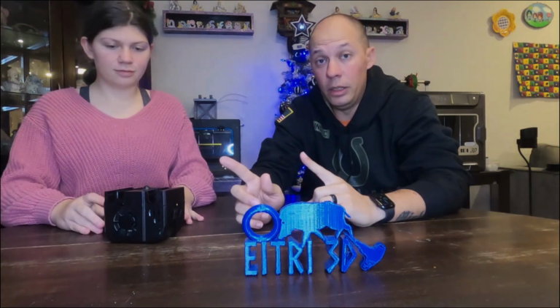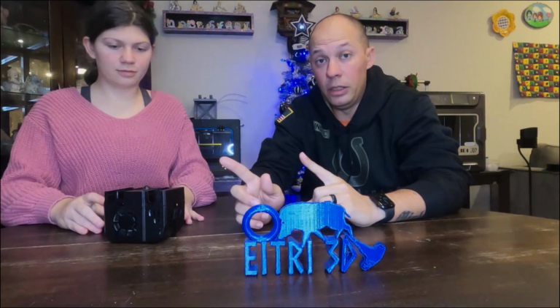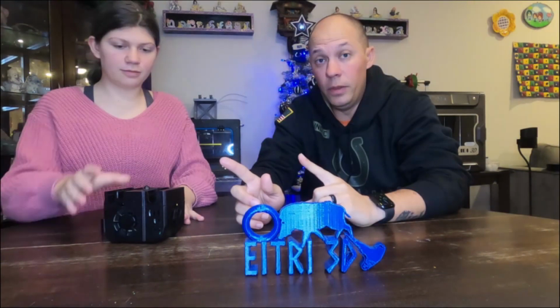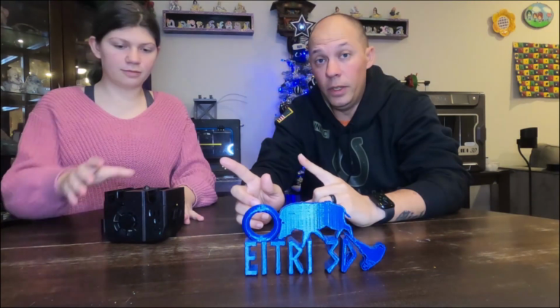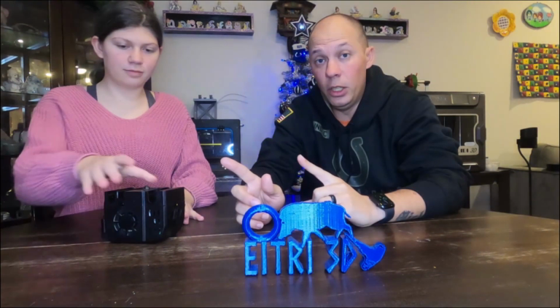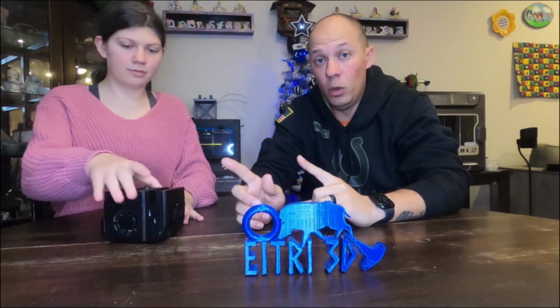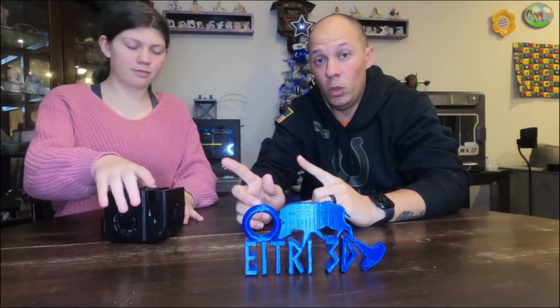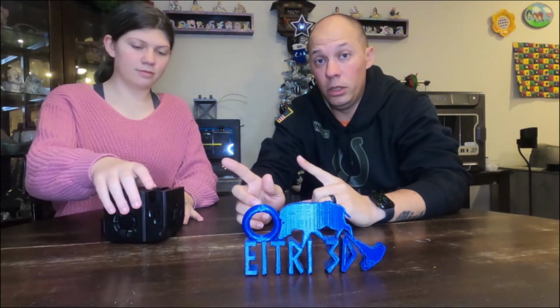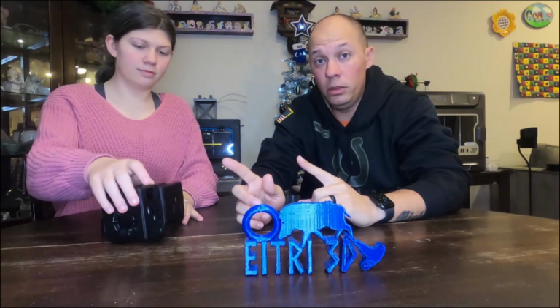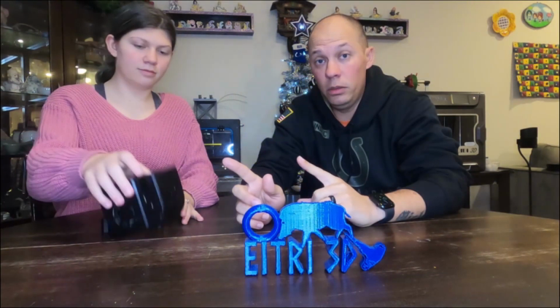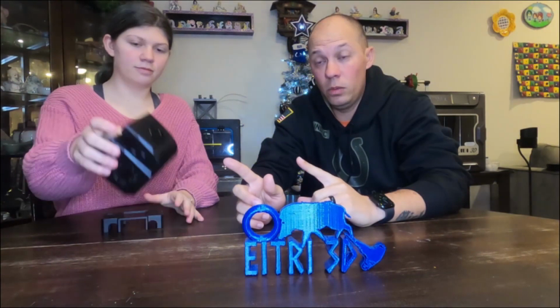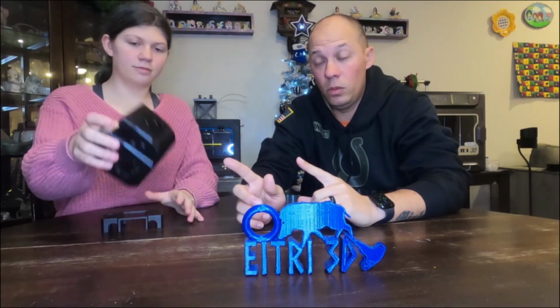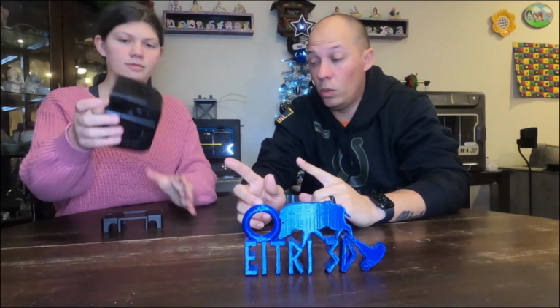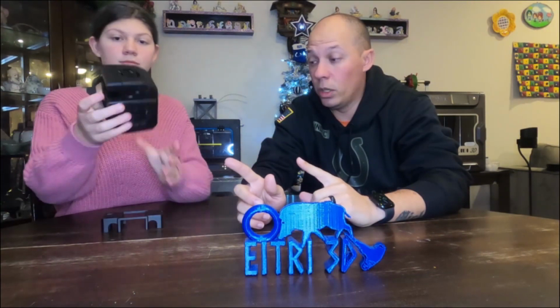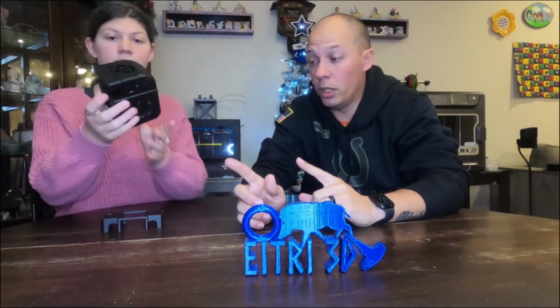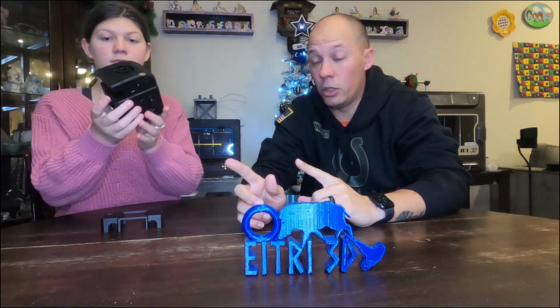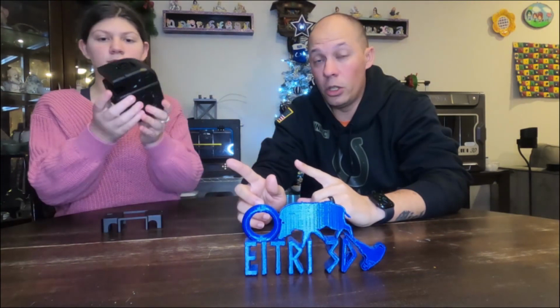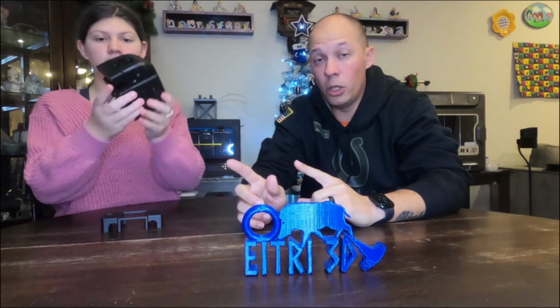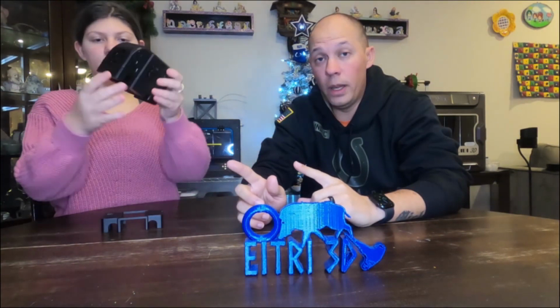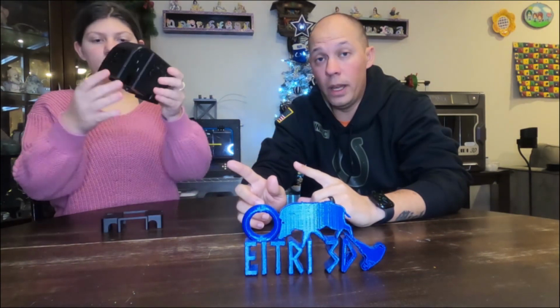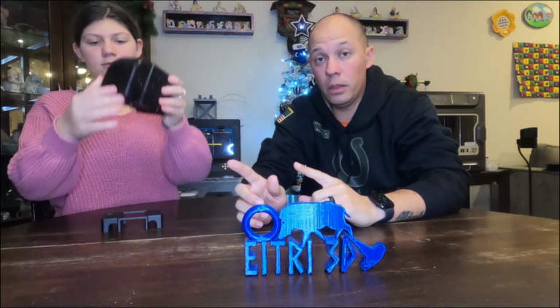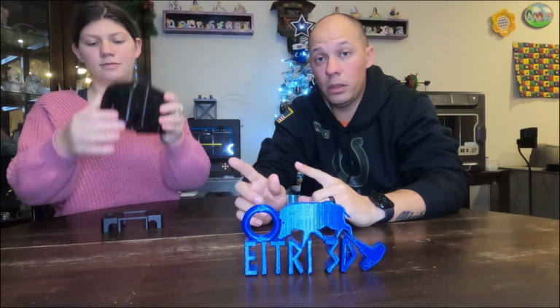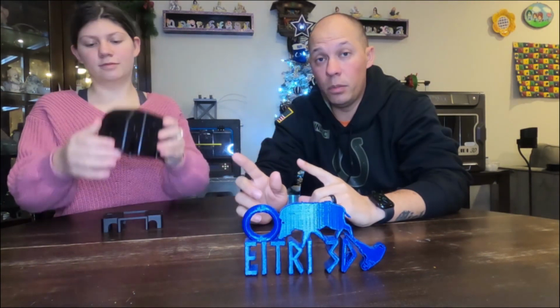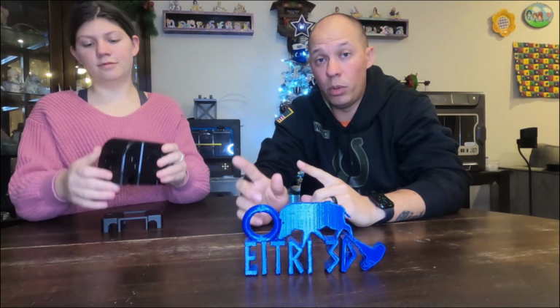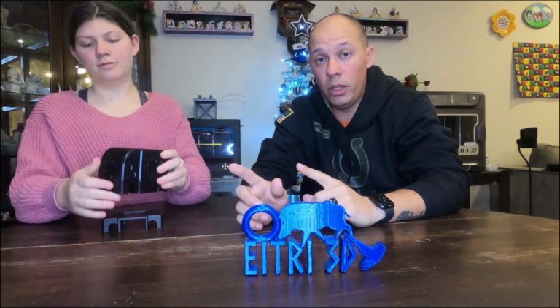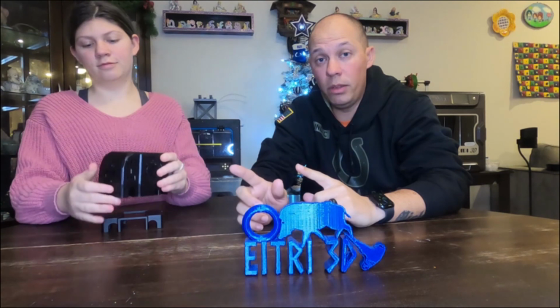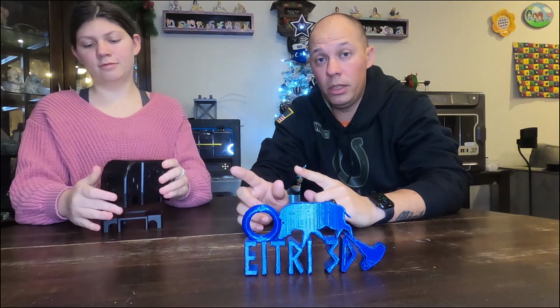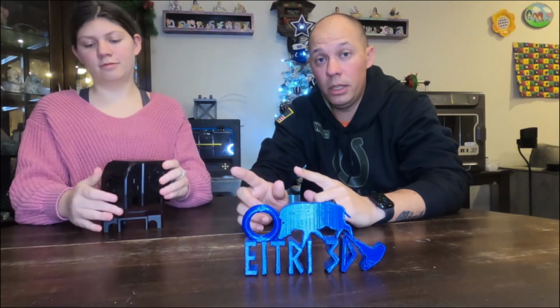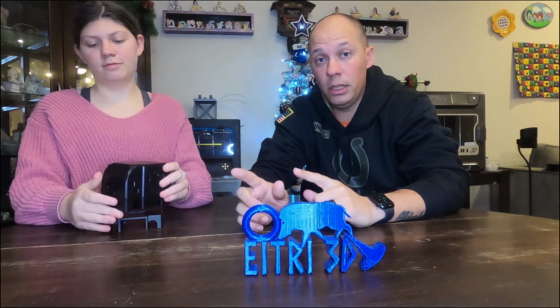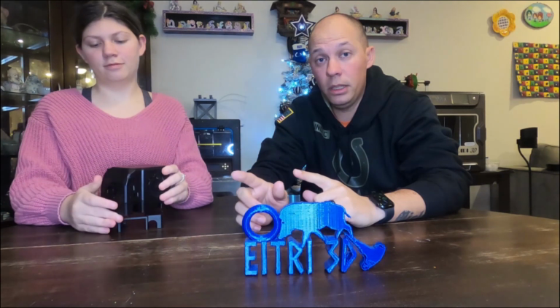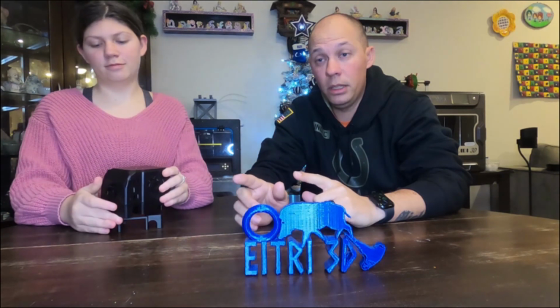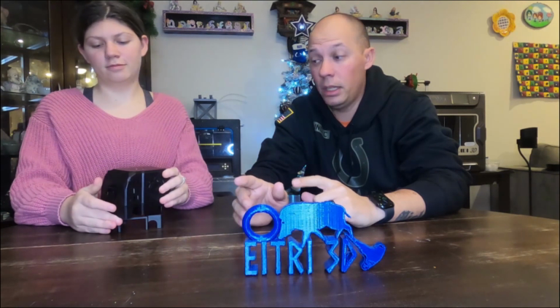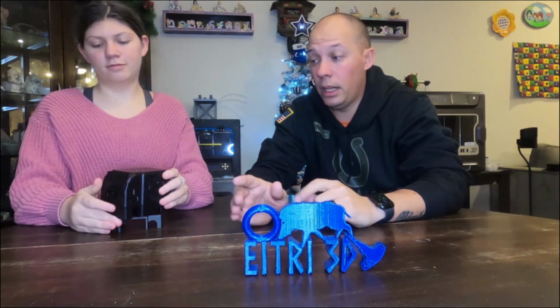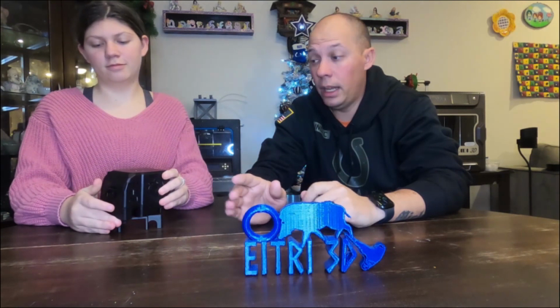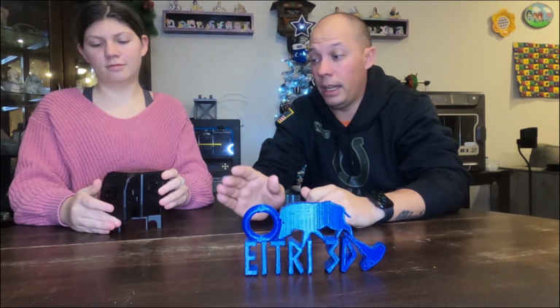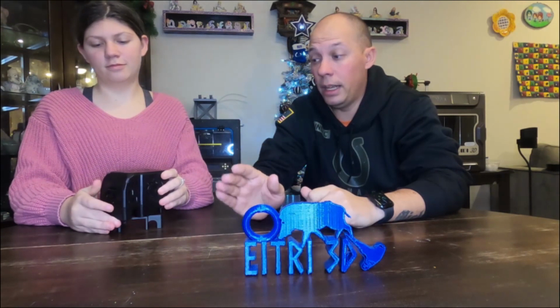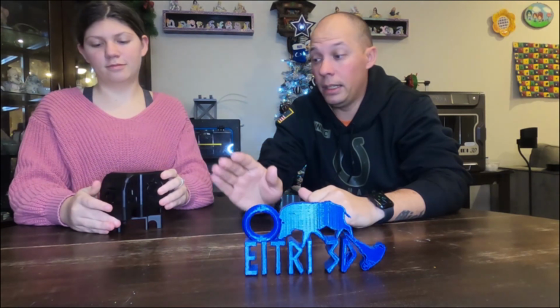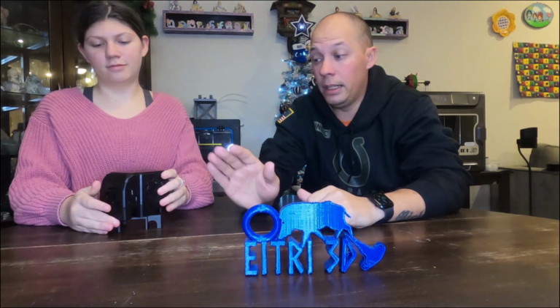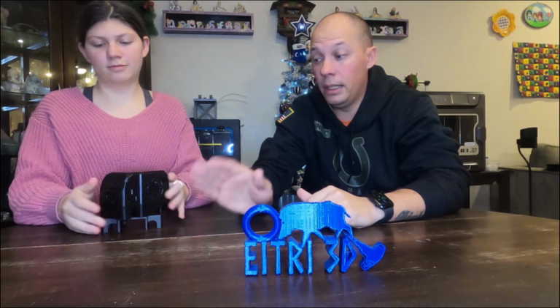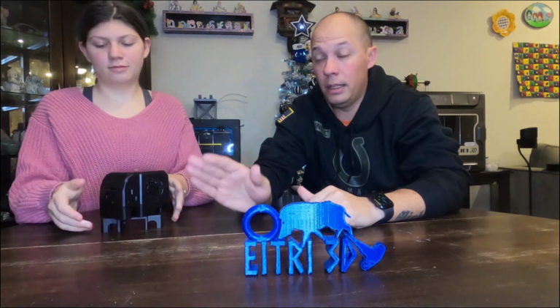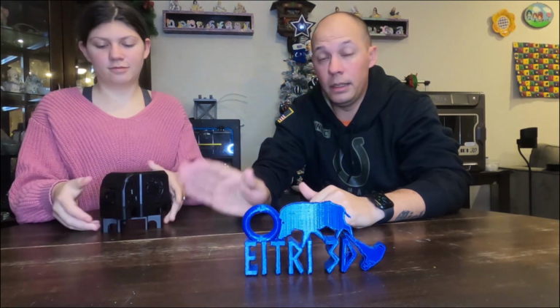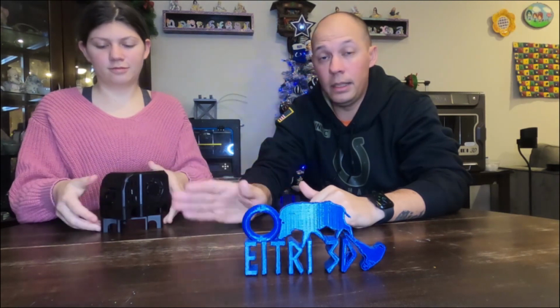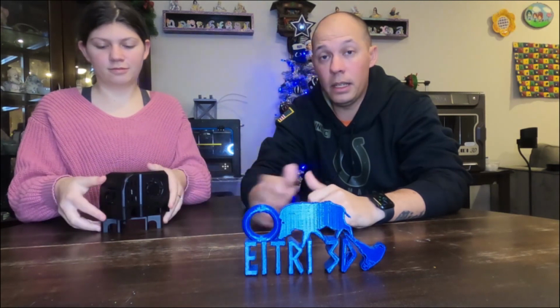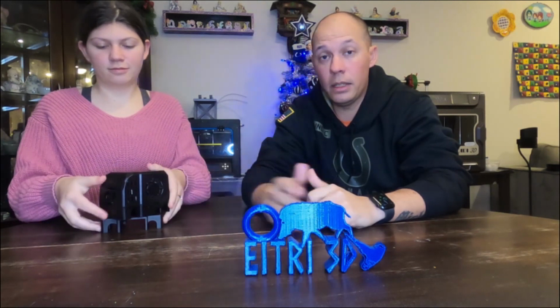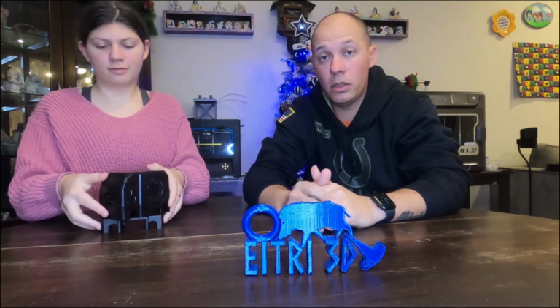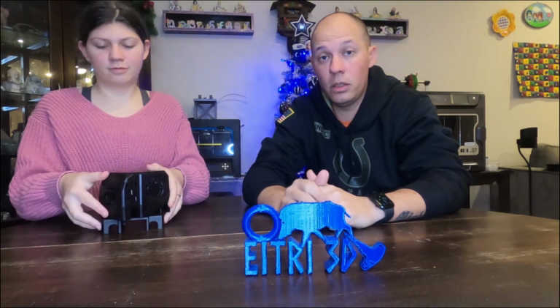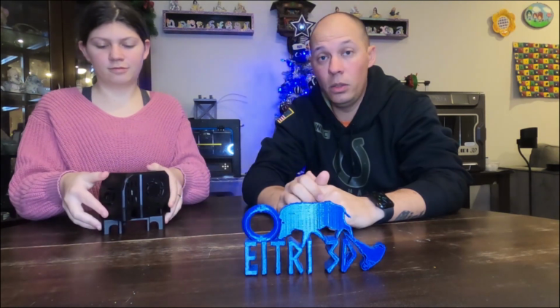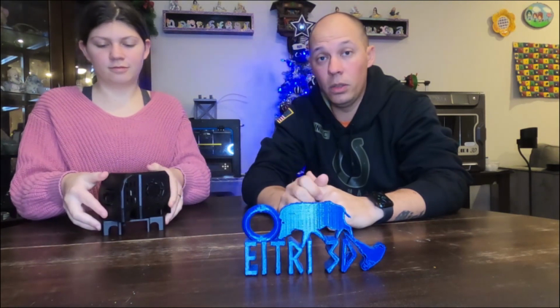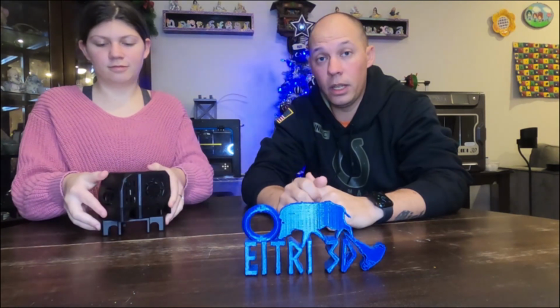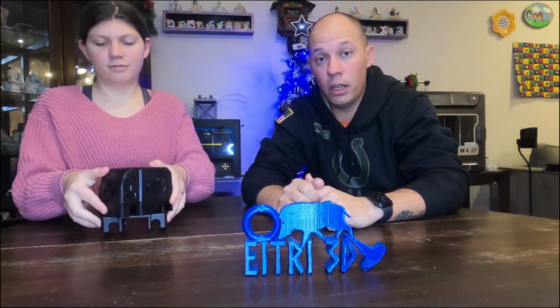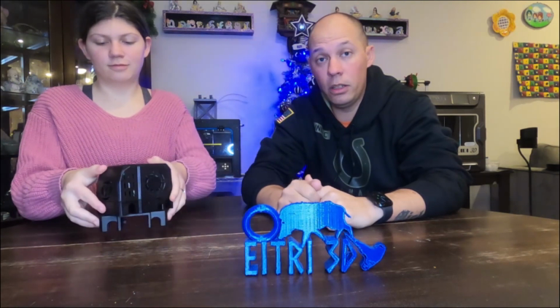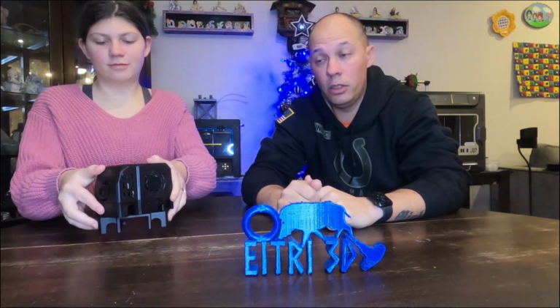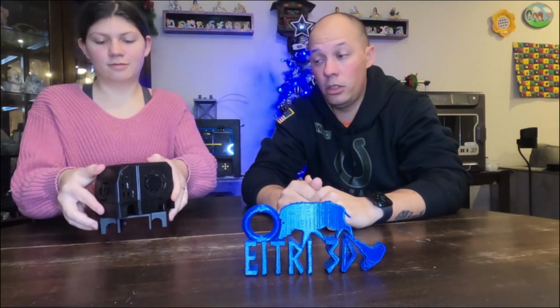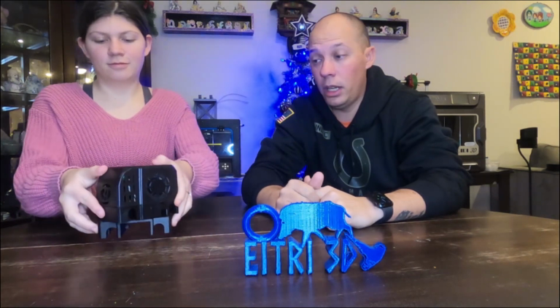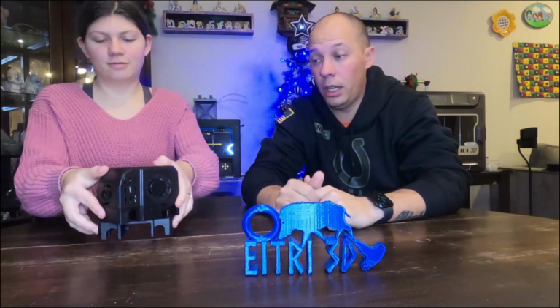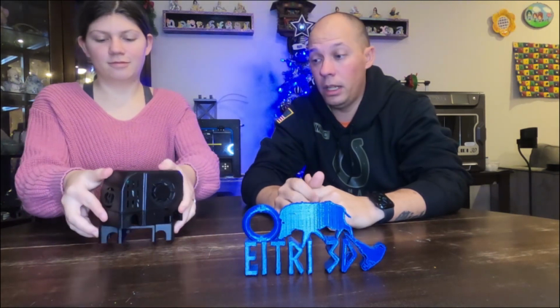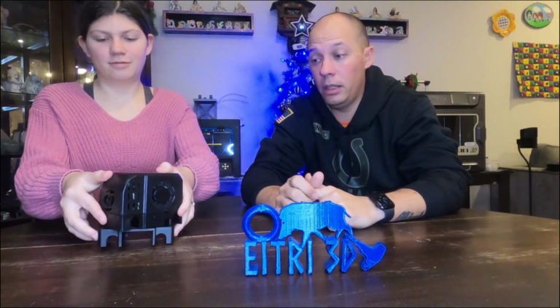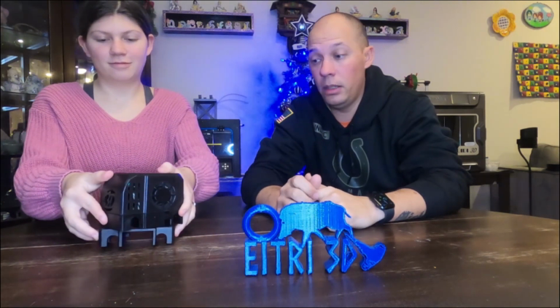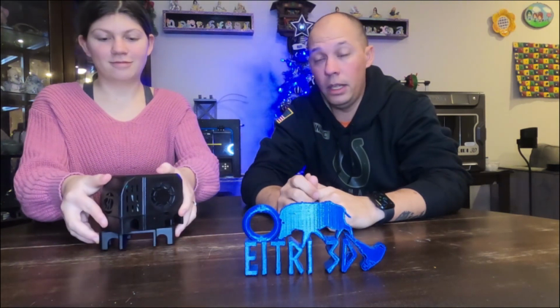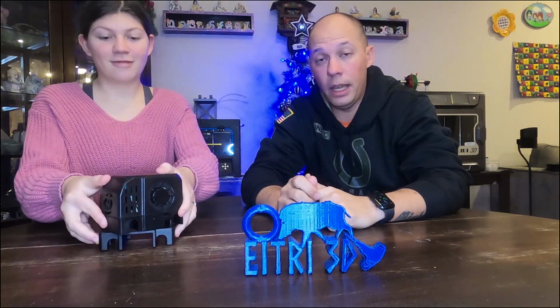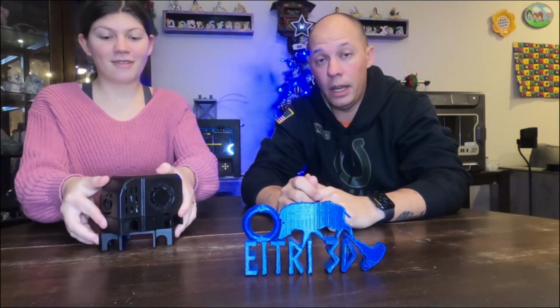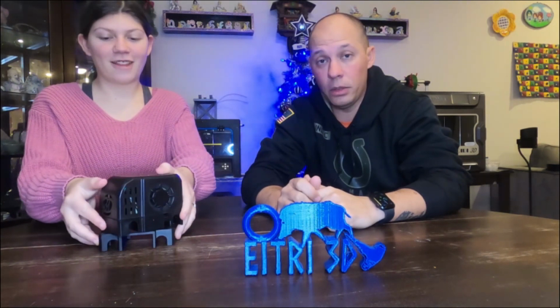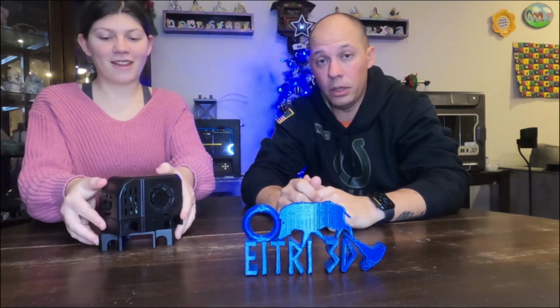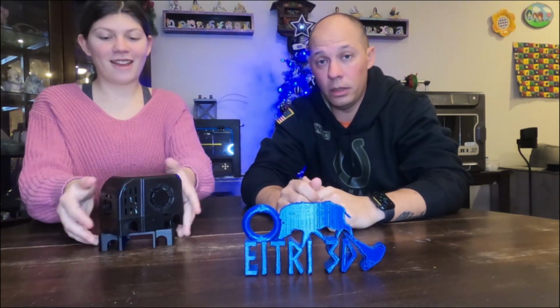This is video one. We're going to show you how to print everything and get it attached to the carriage and the housing.